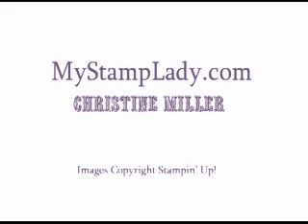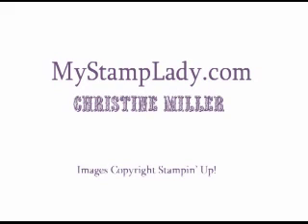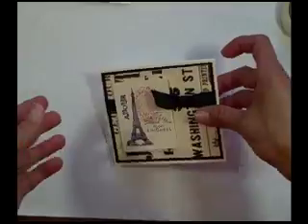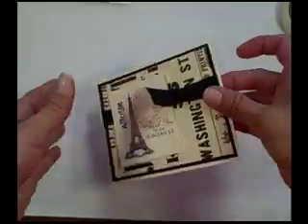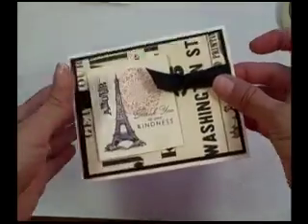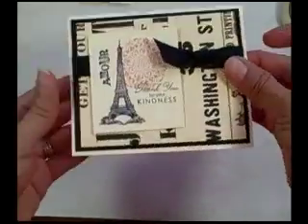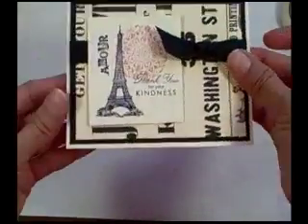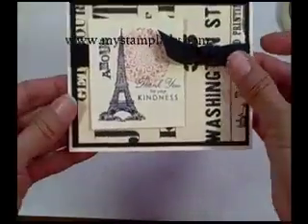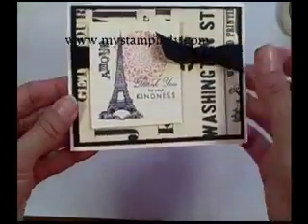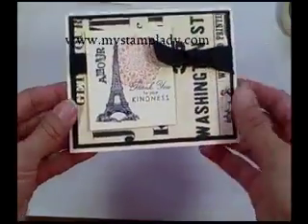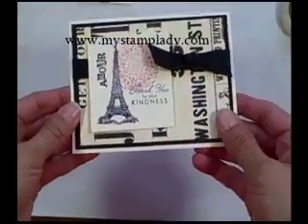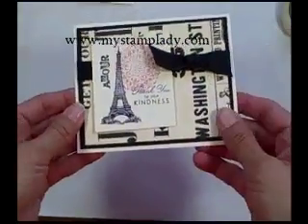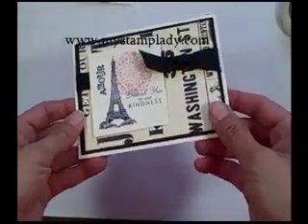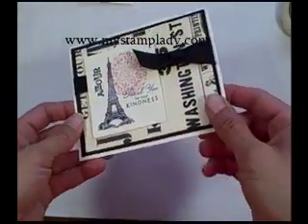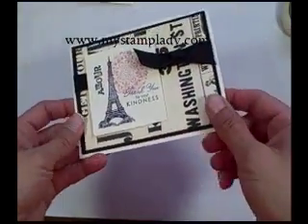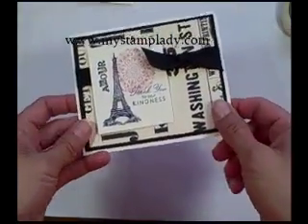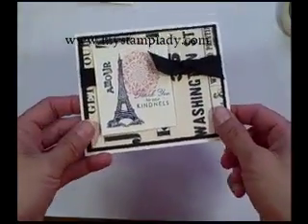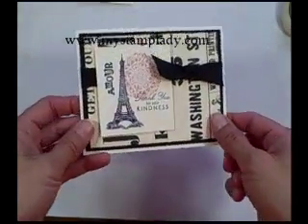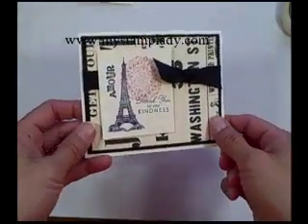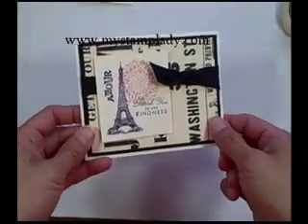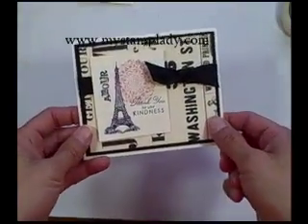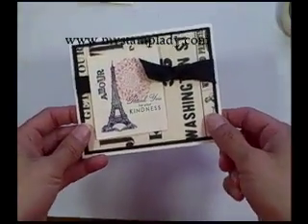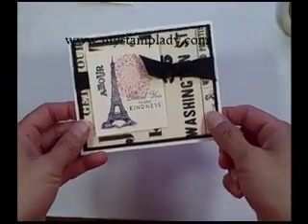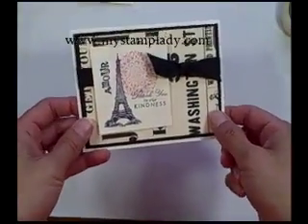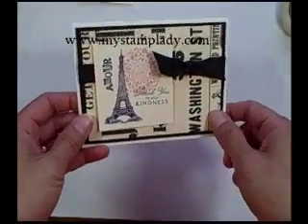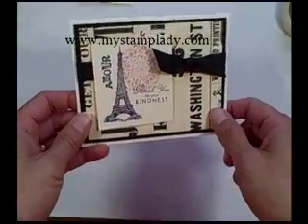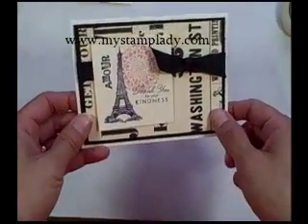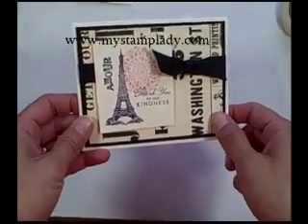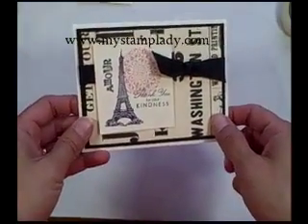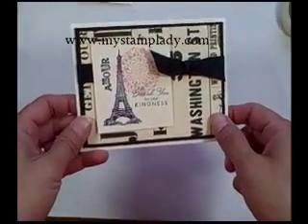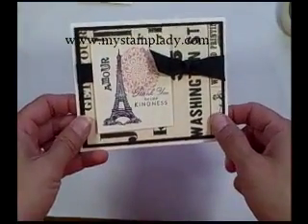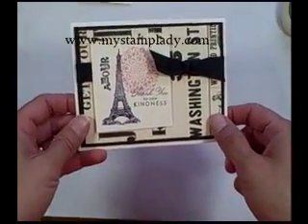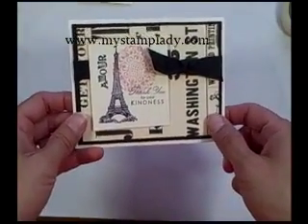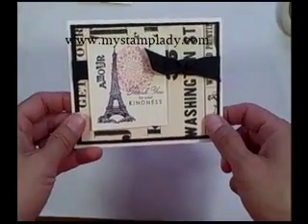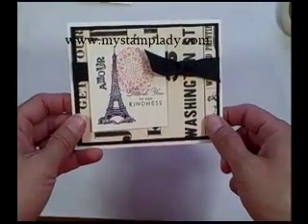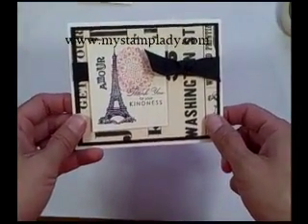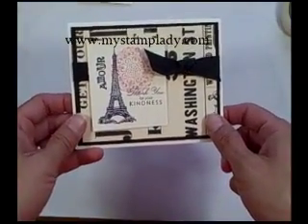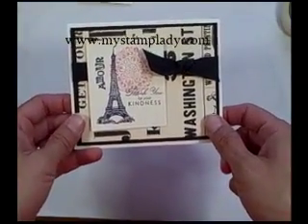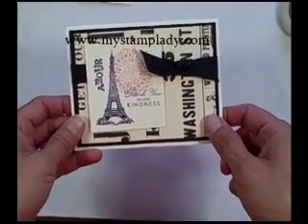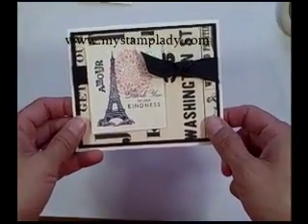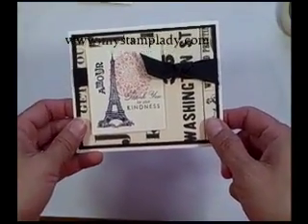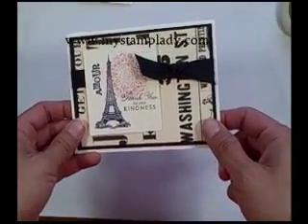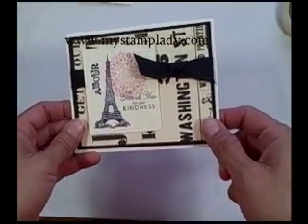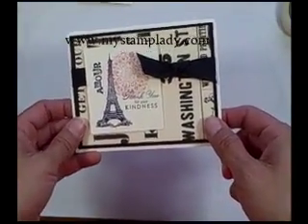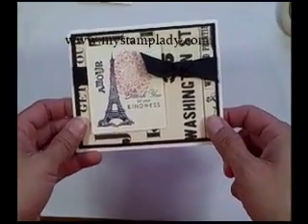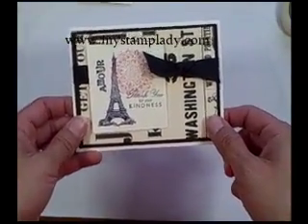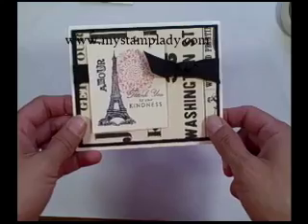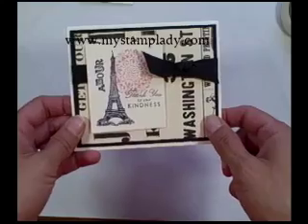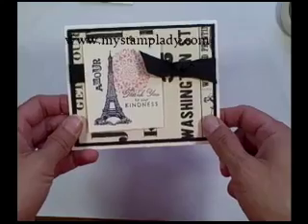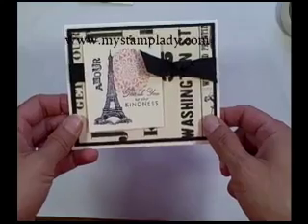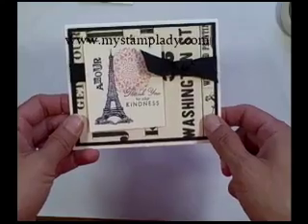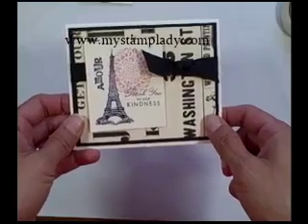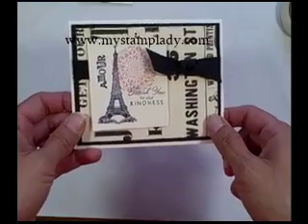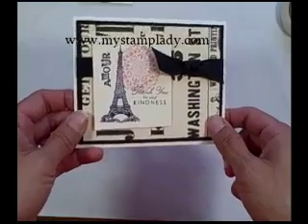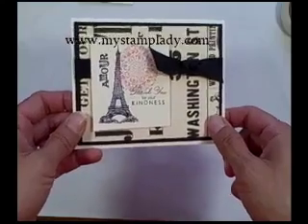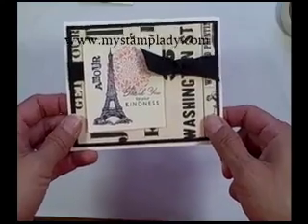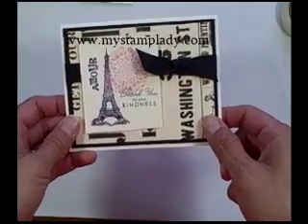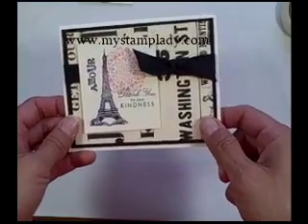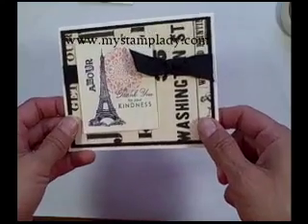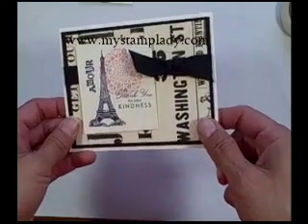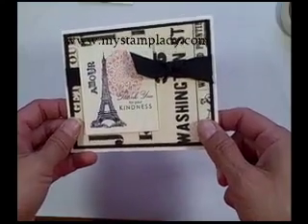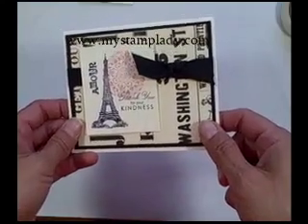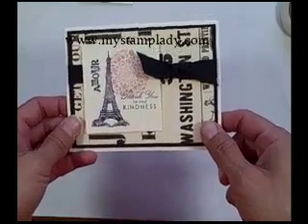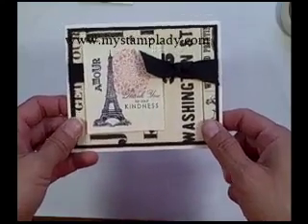Hello, I'm here today to show you some fun new products from the 2010-2011 Stampin' Up! idea book and catalog.